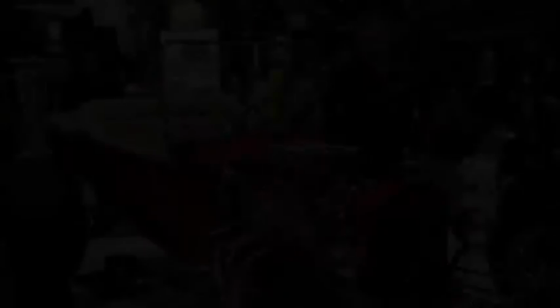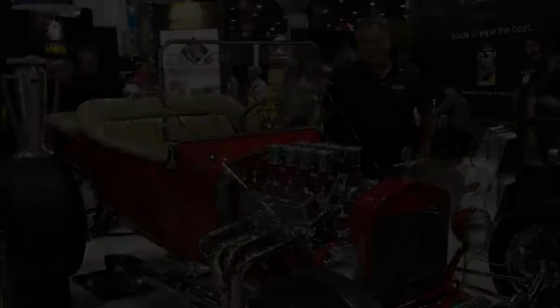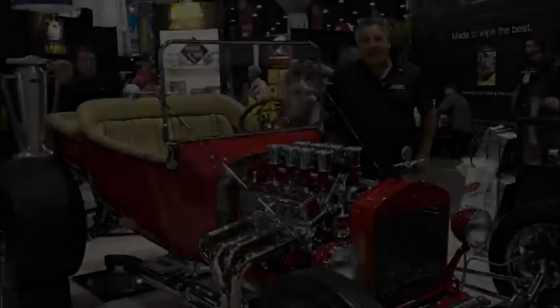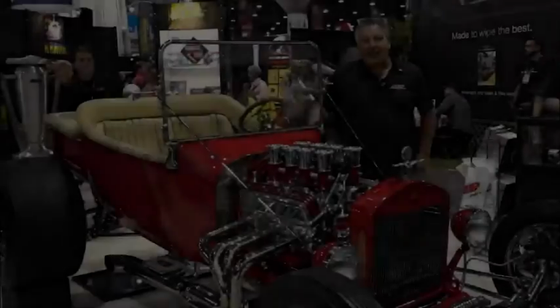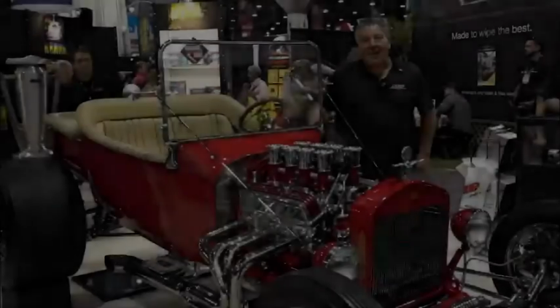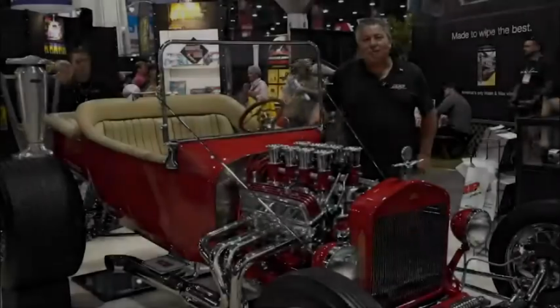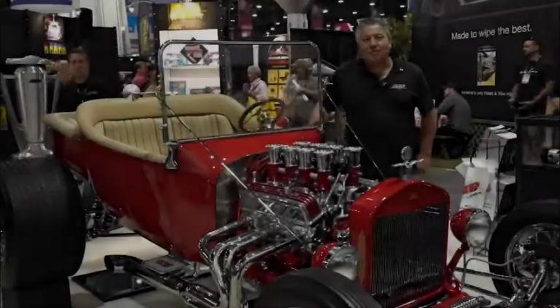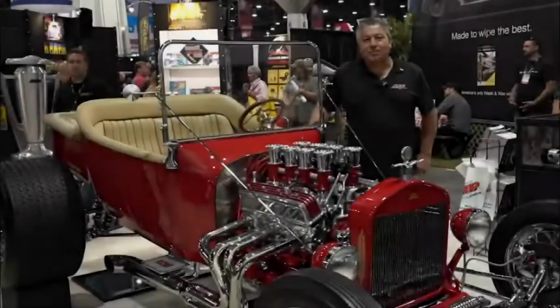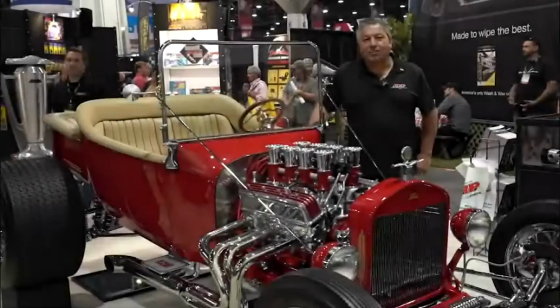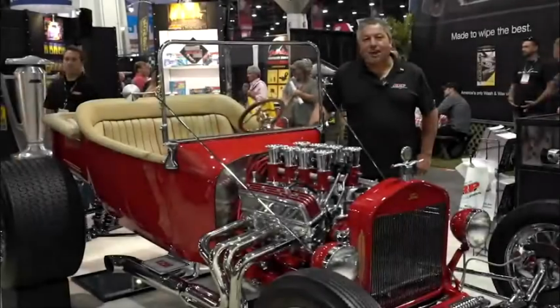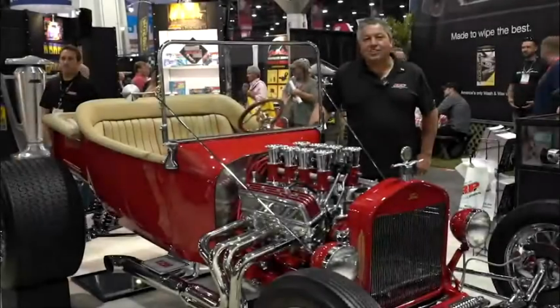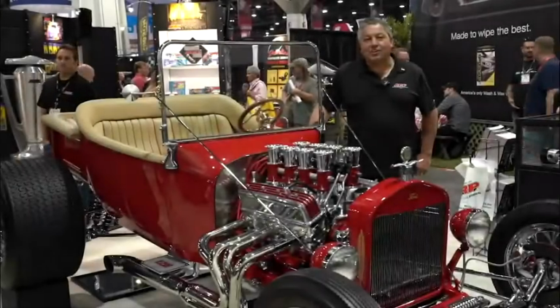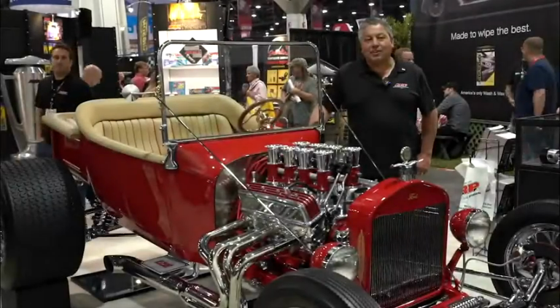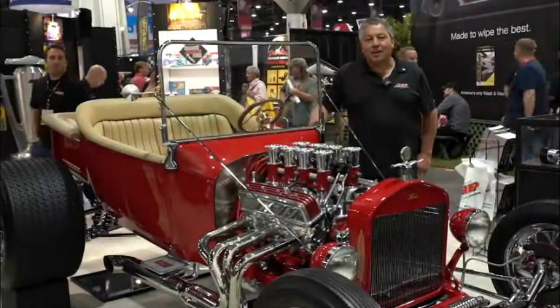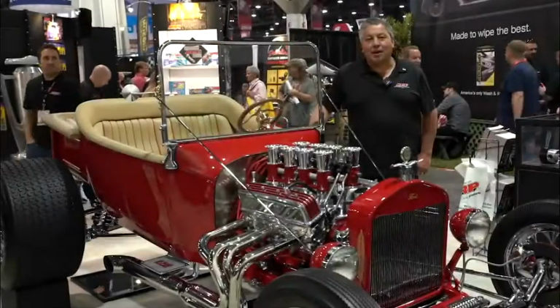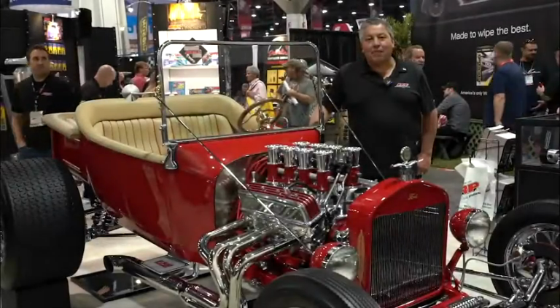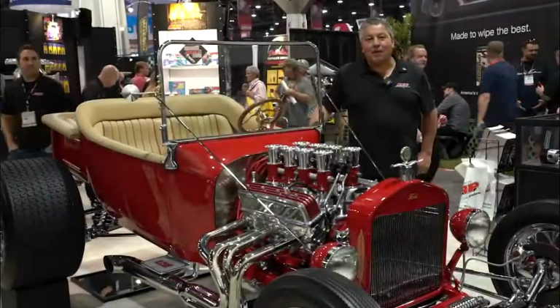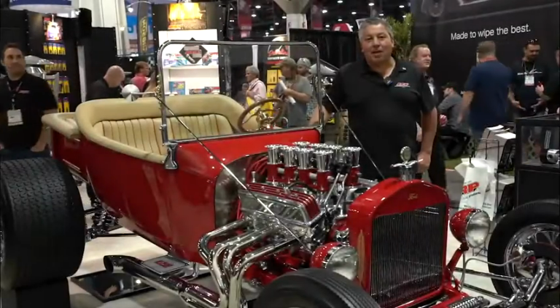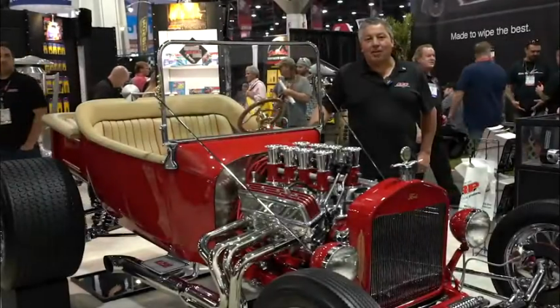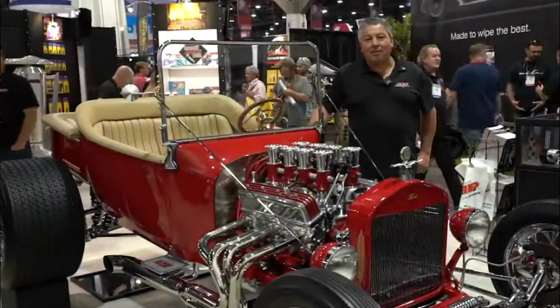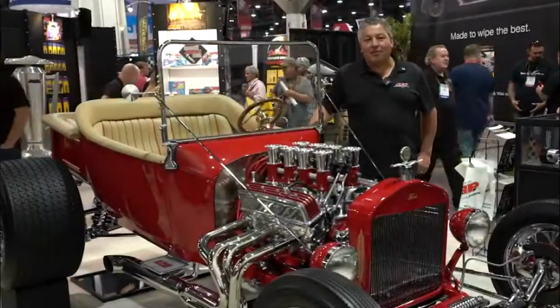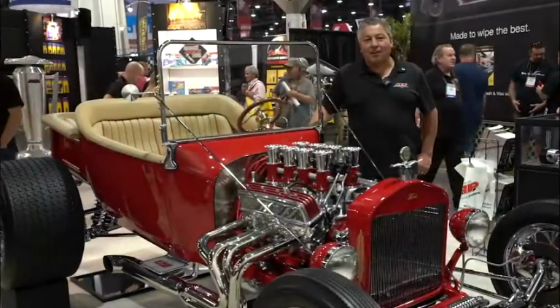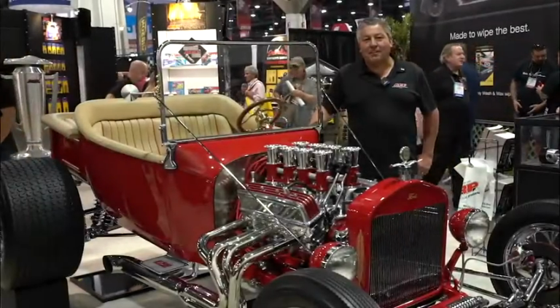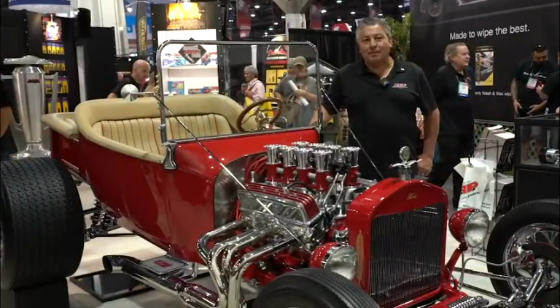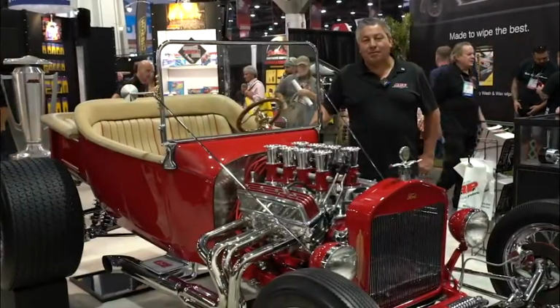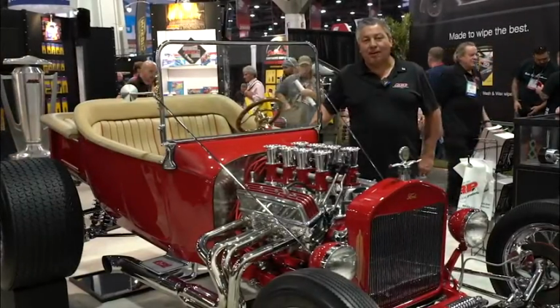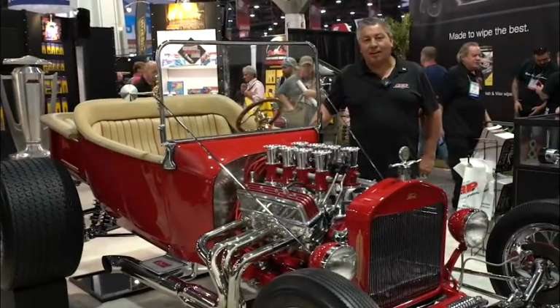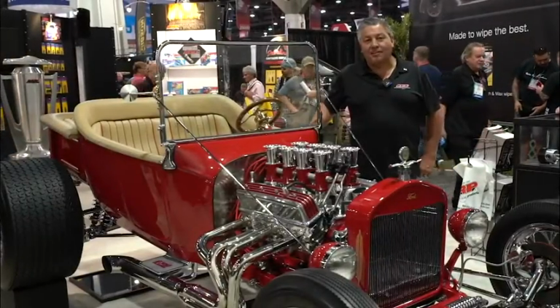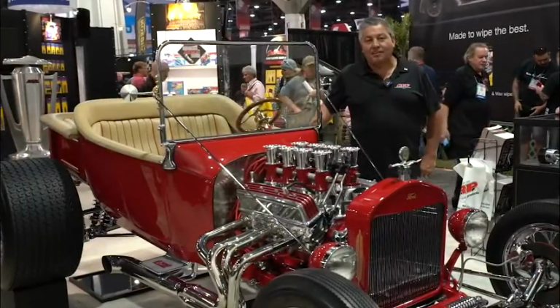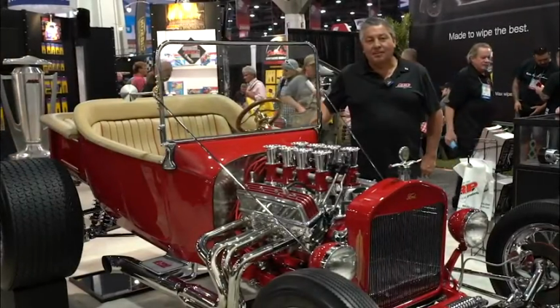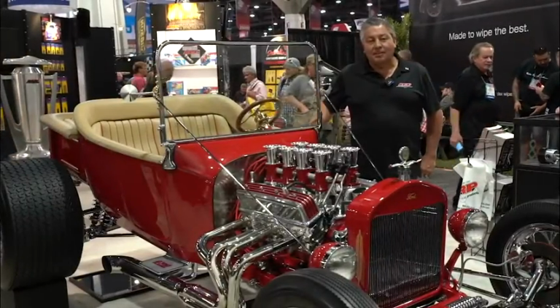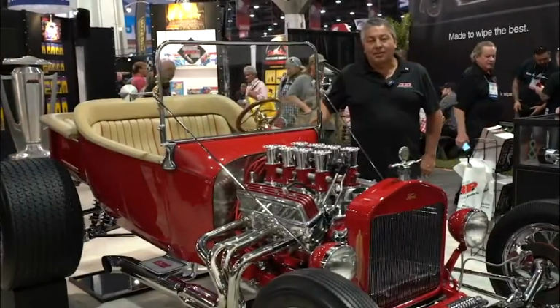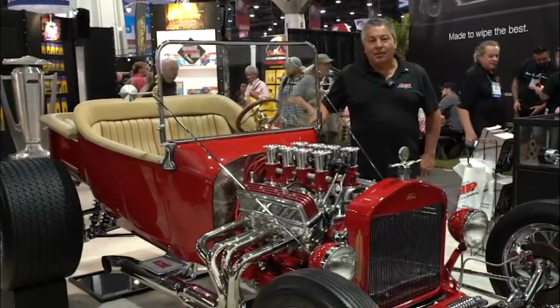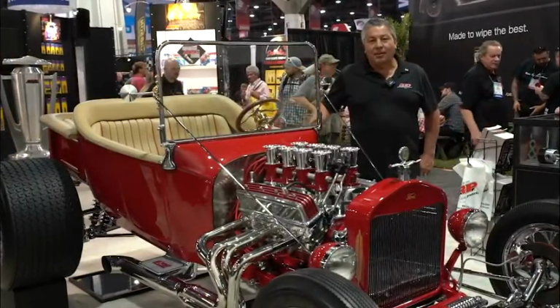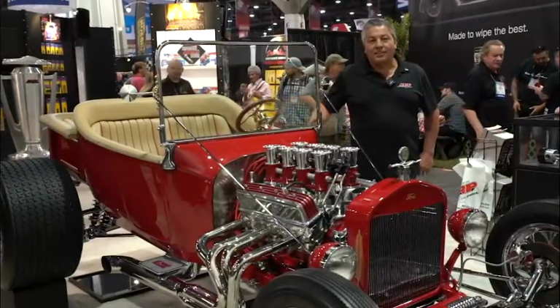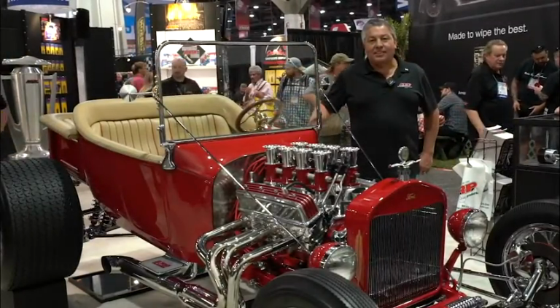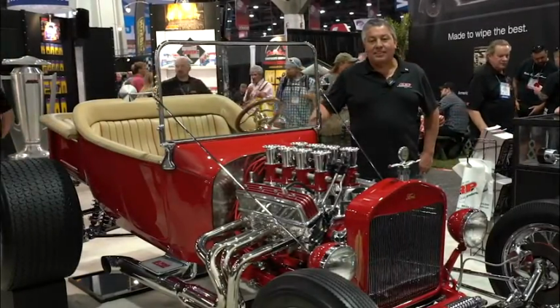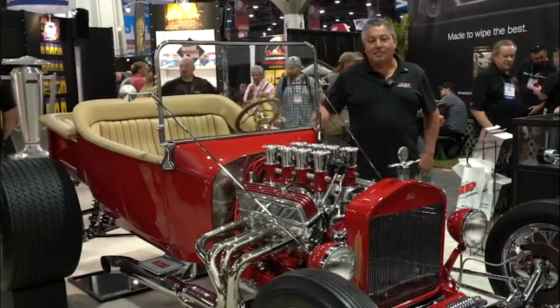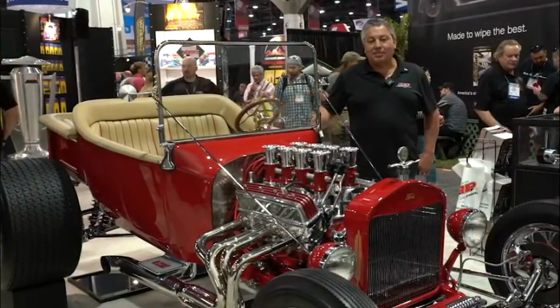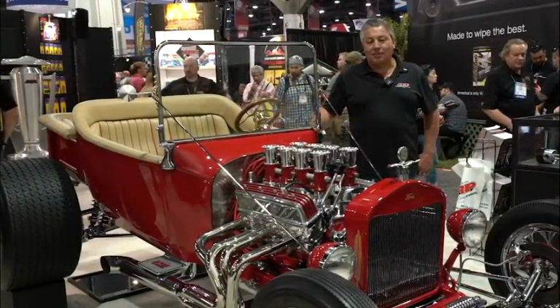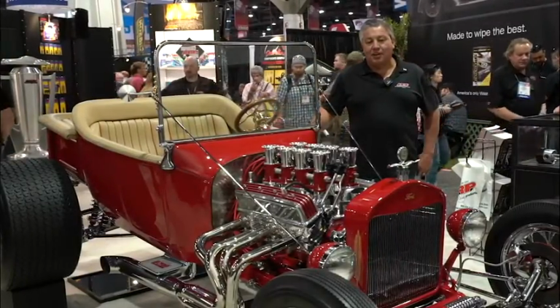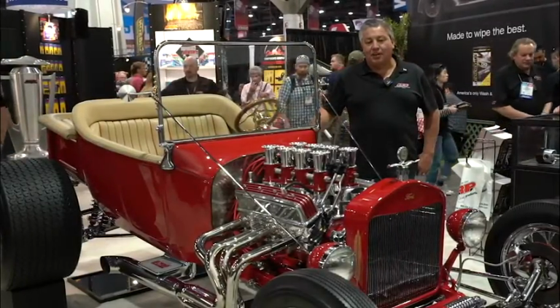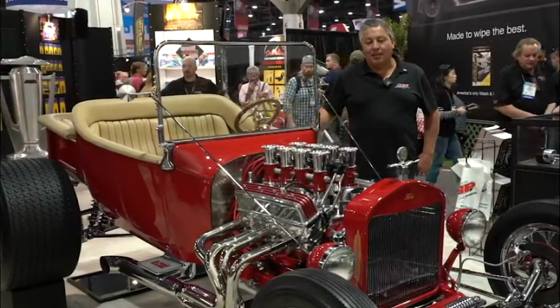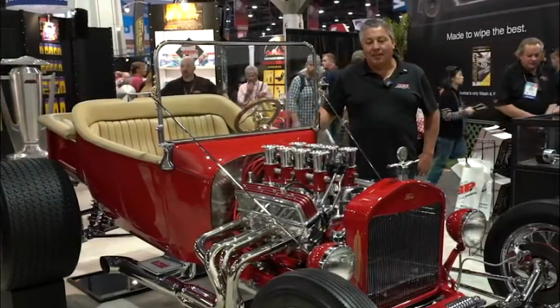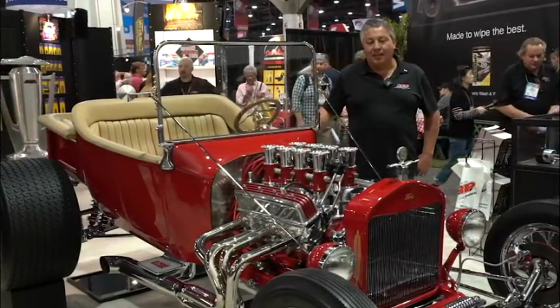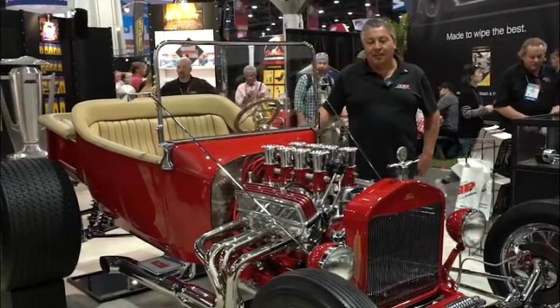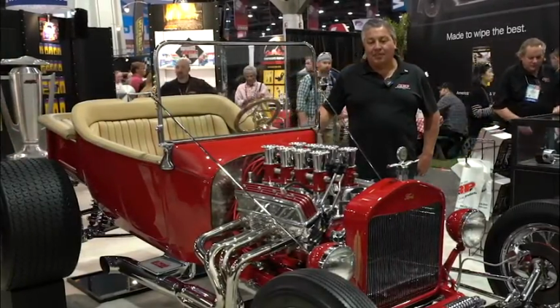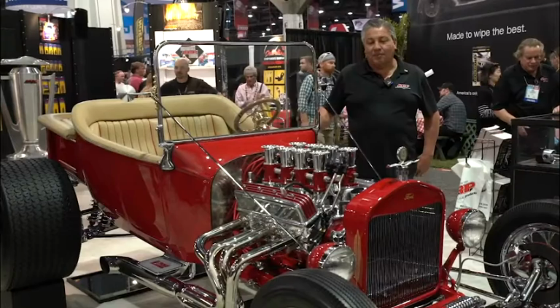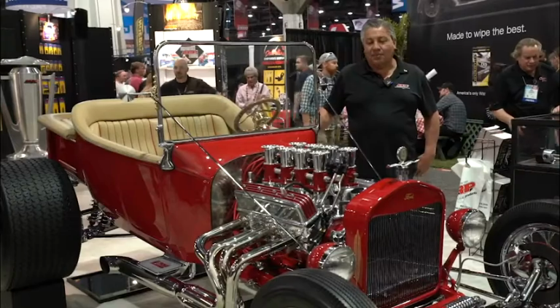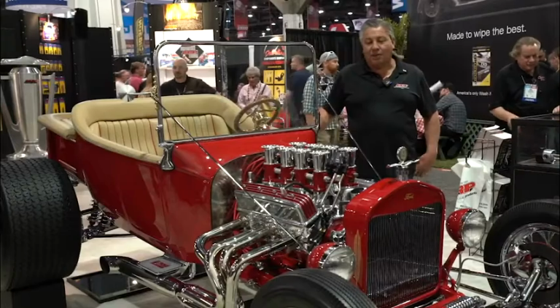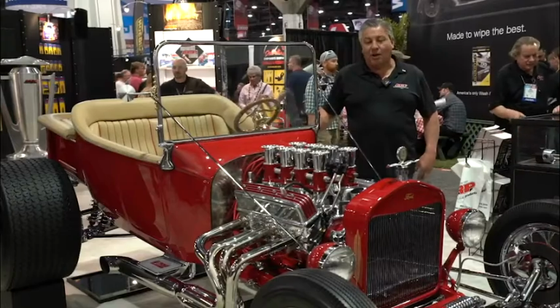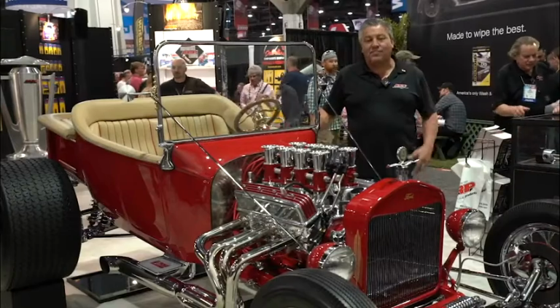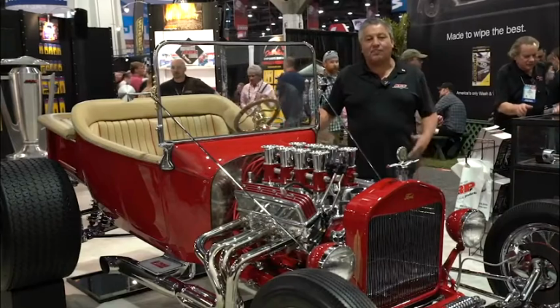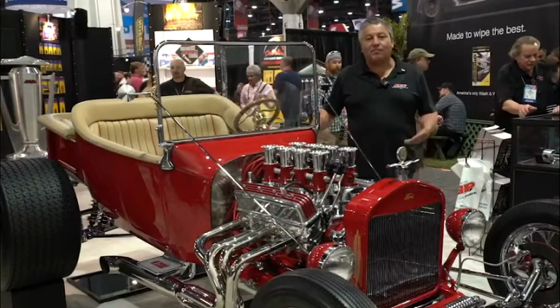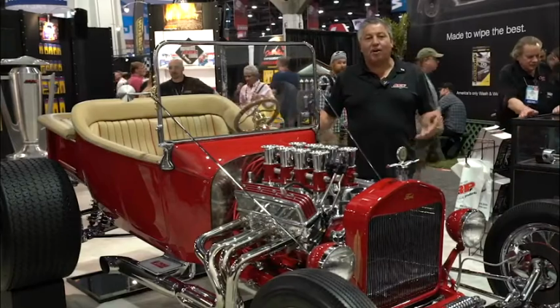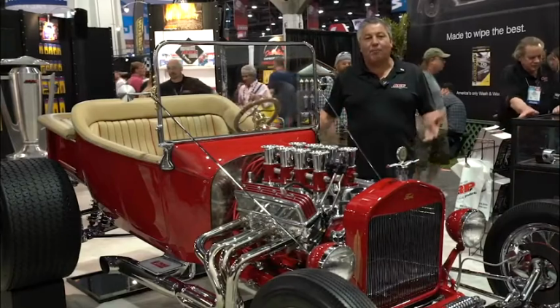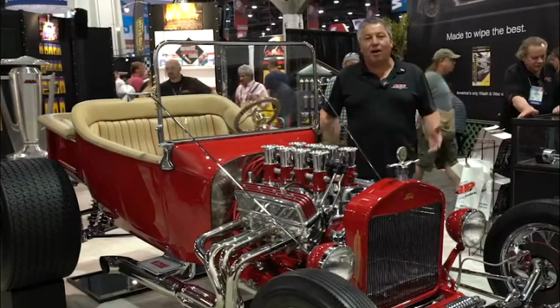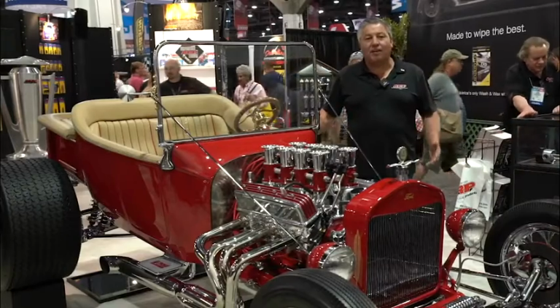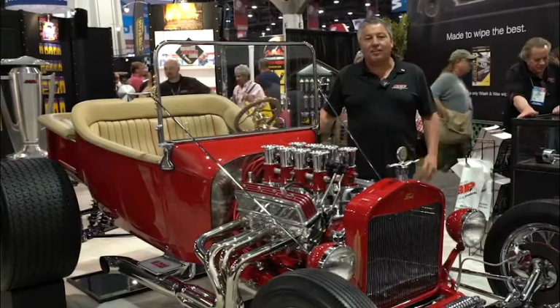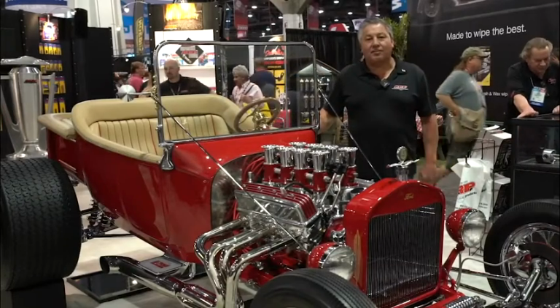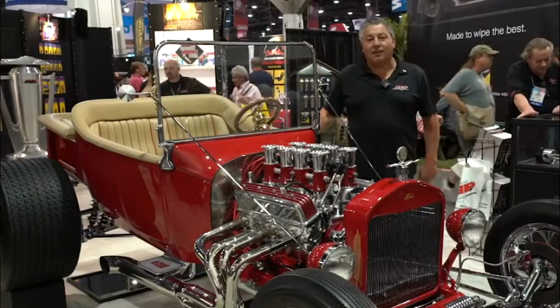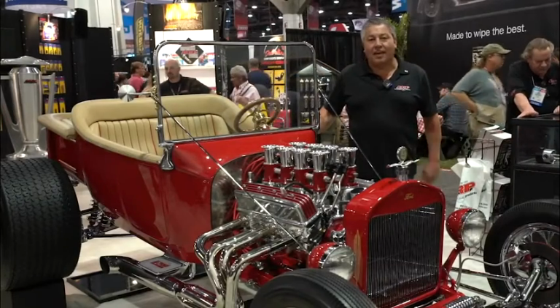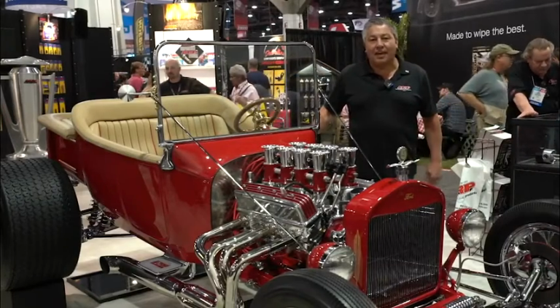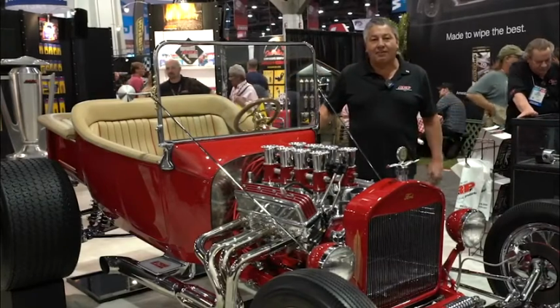Hi, I'm Chris Raschke with ARP Automotive Racing Products. We're here at the SEMA Show and we're going to show off some of our products.